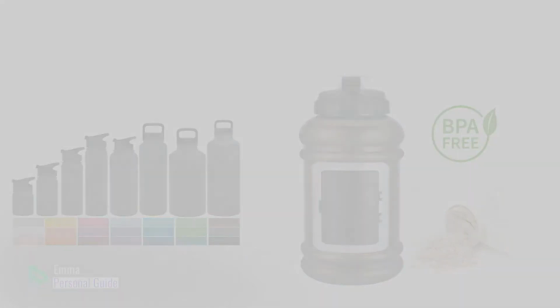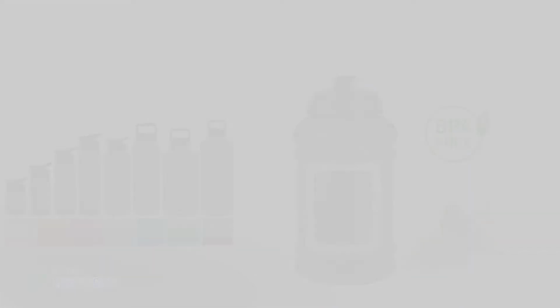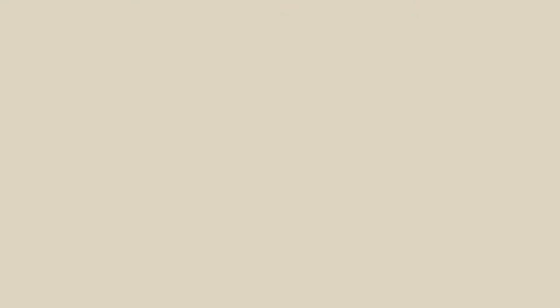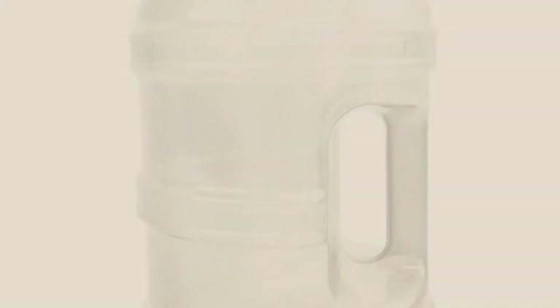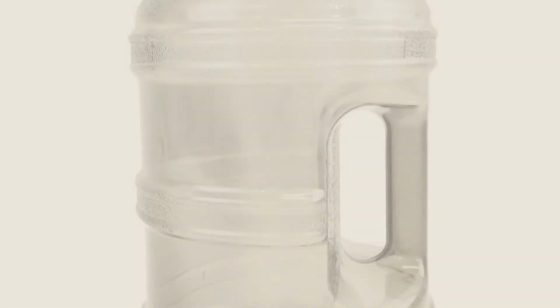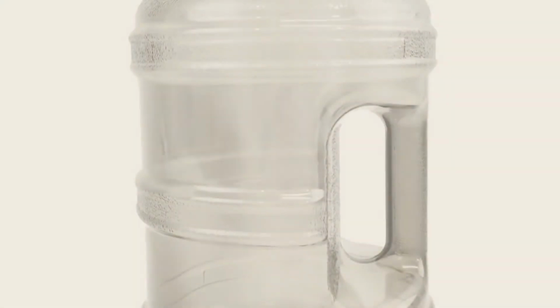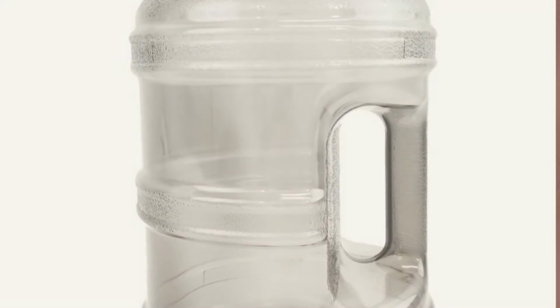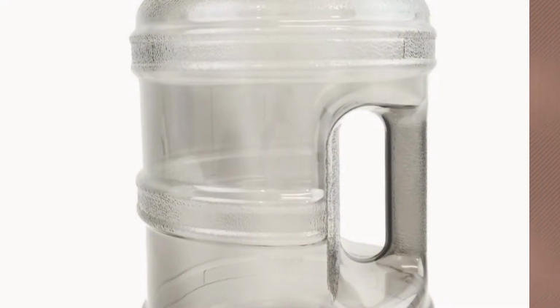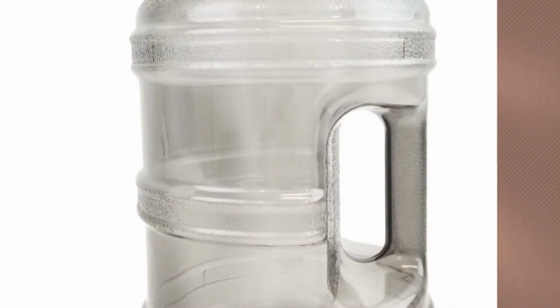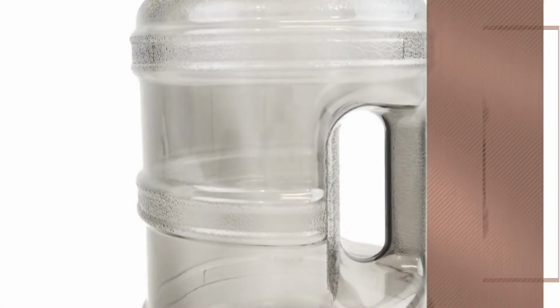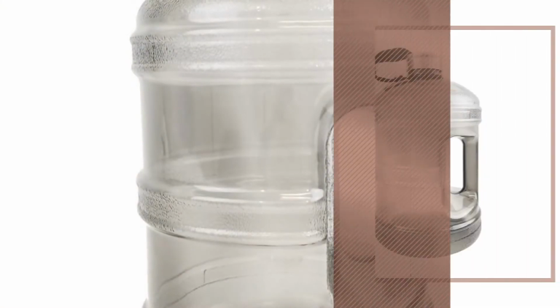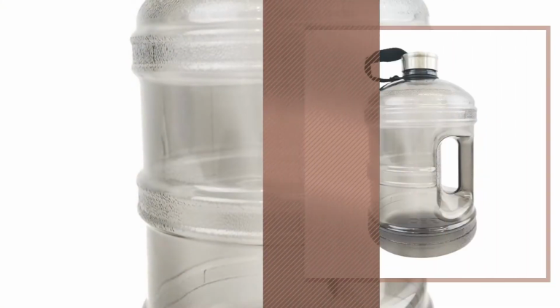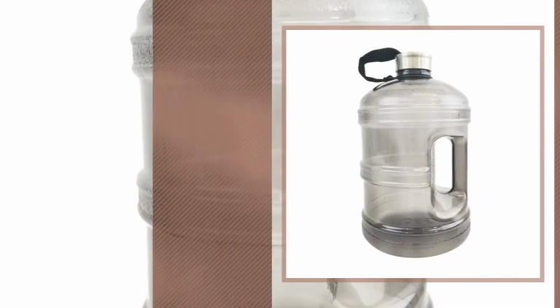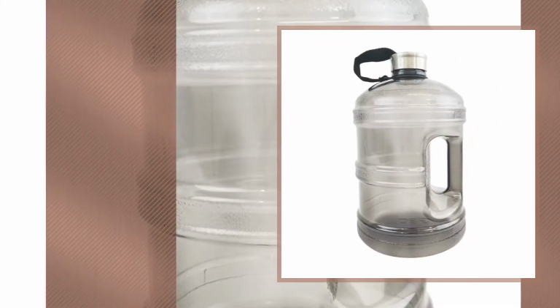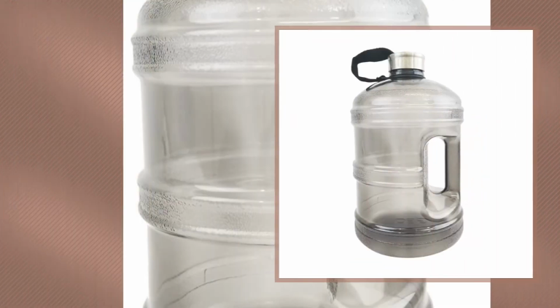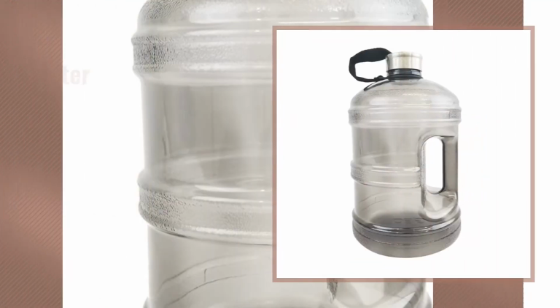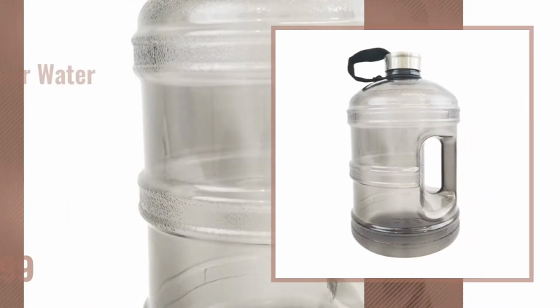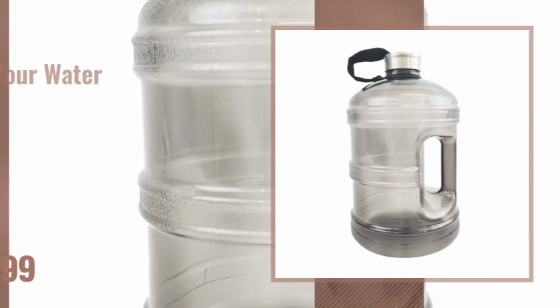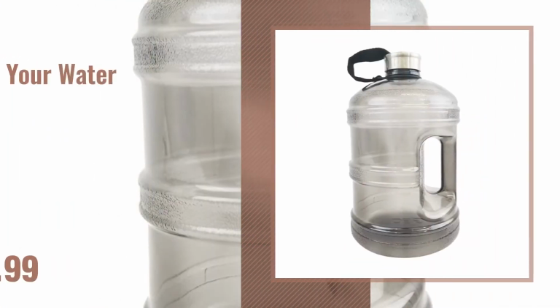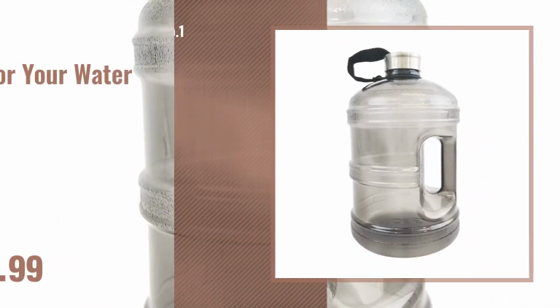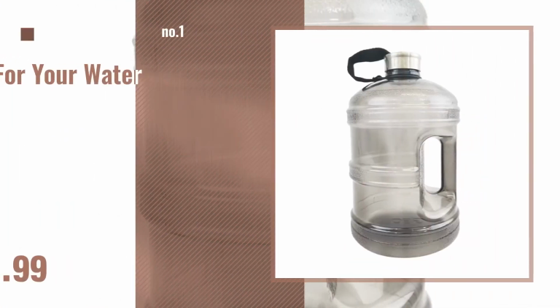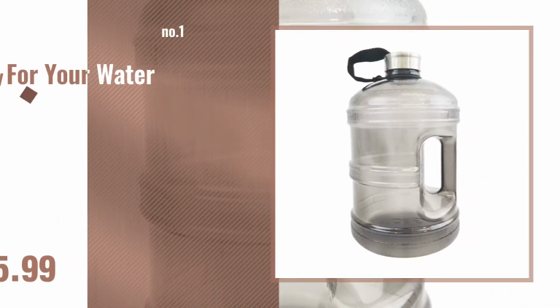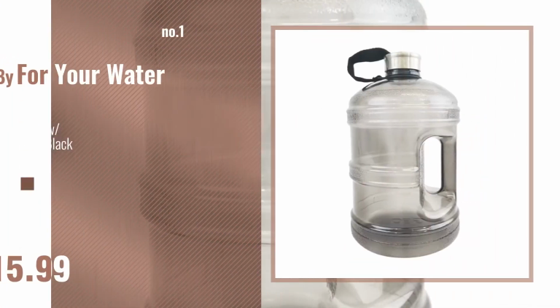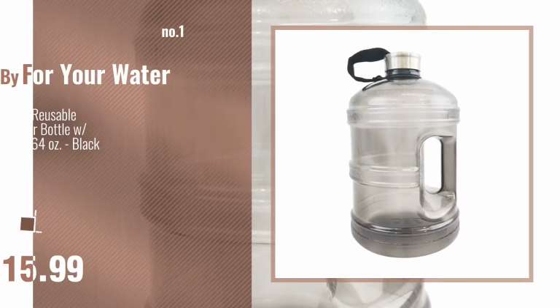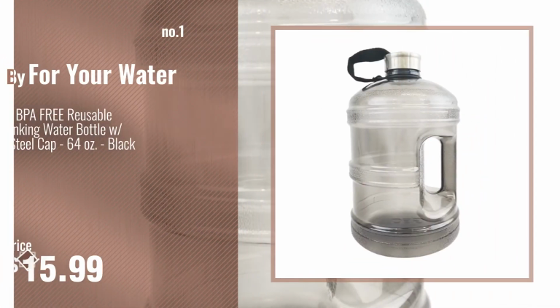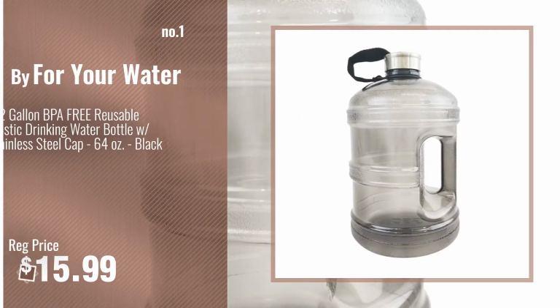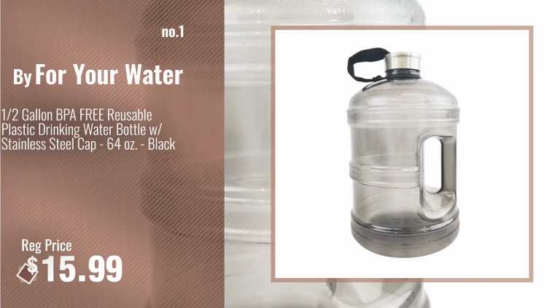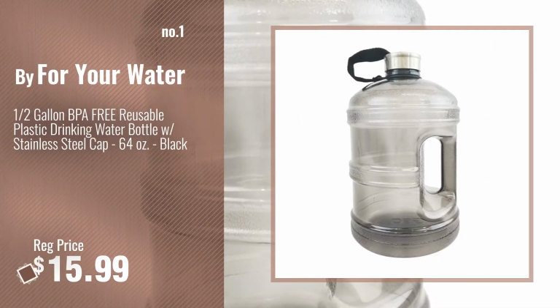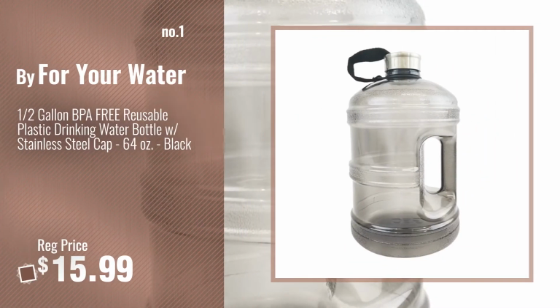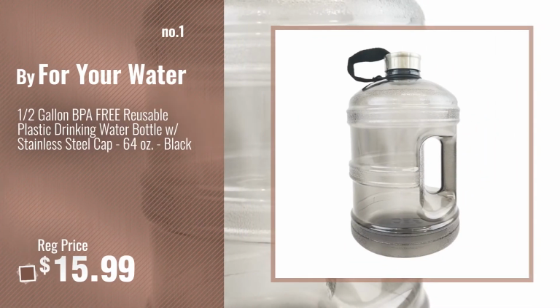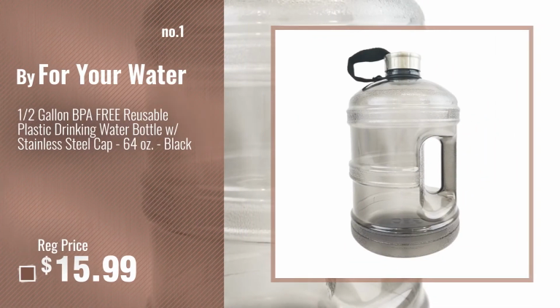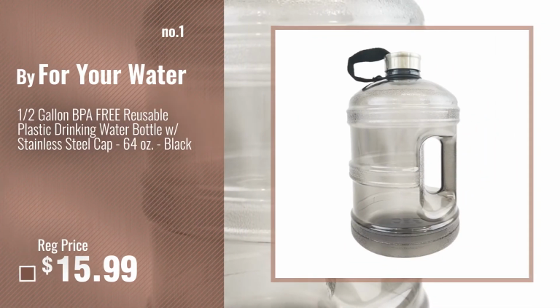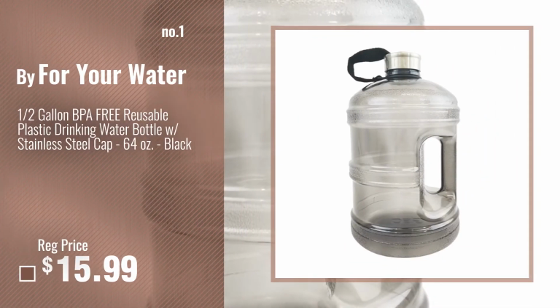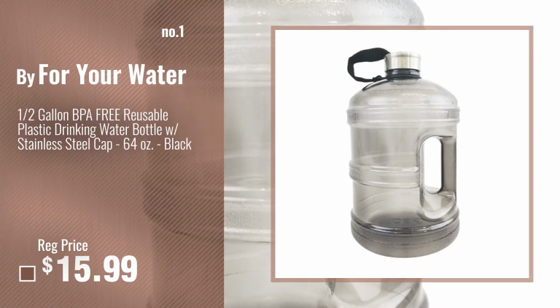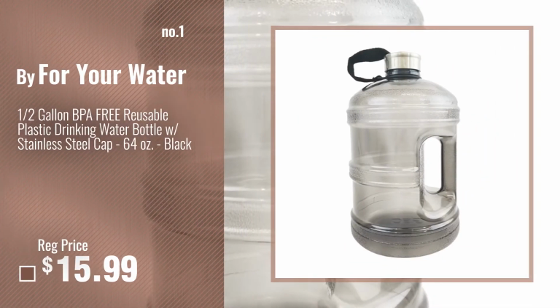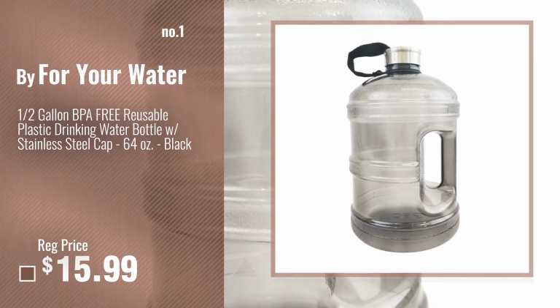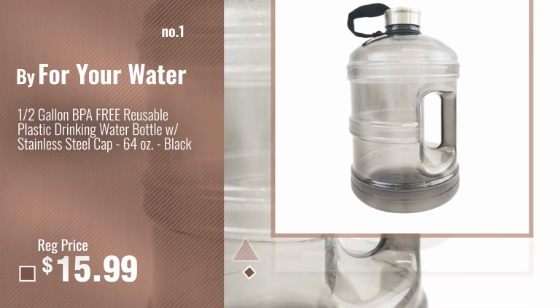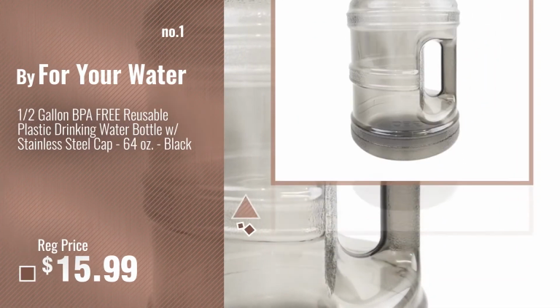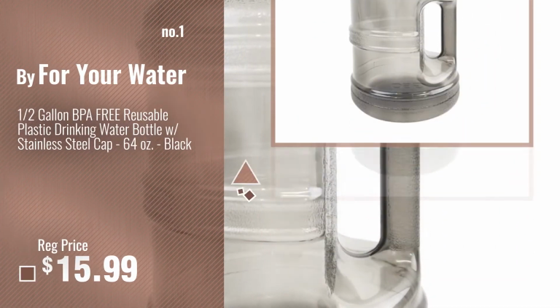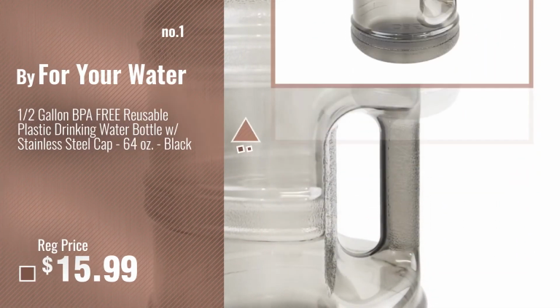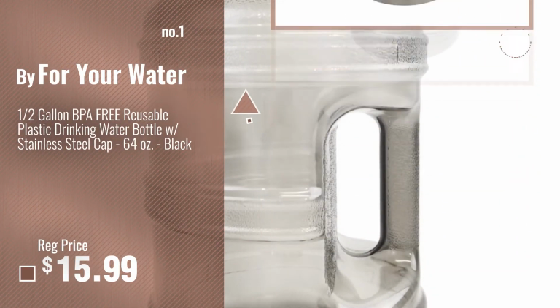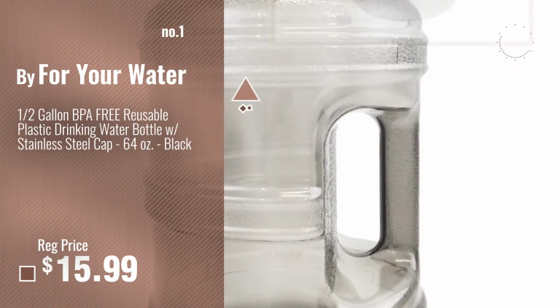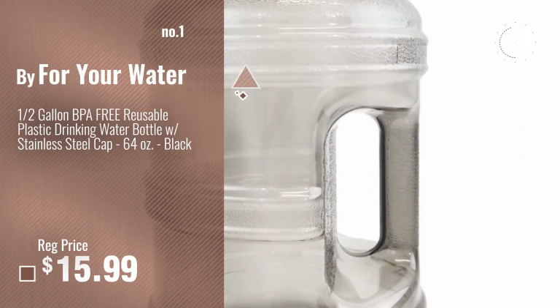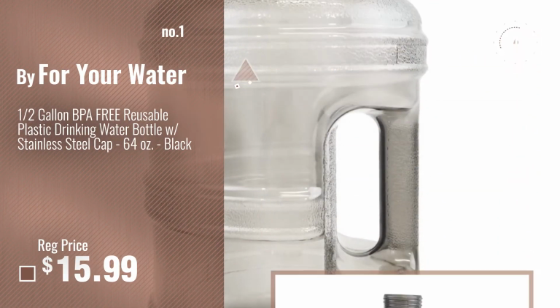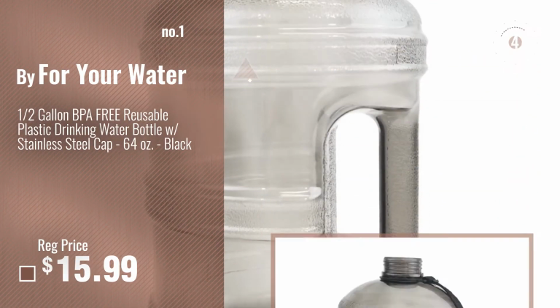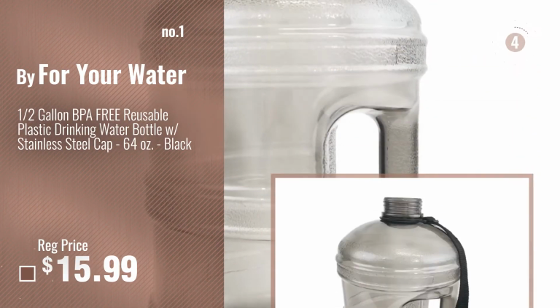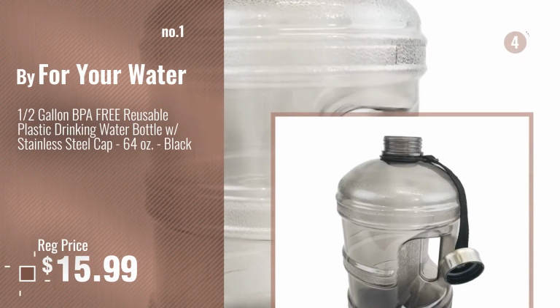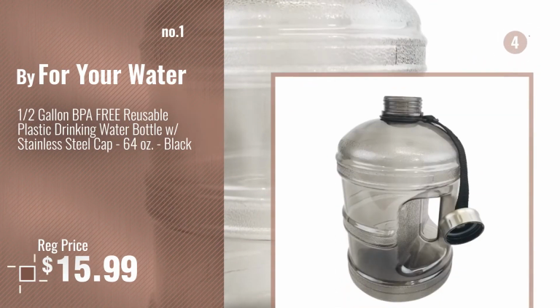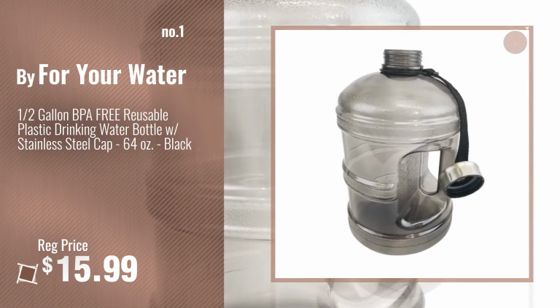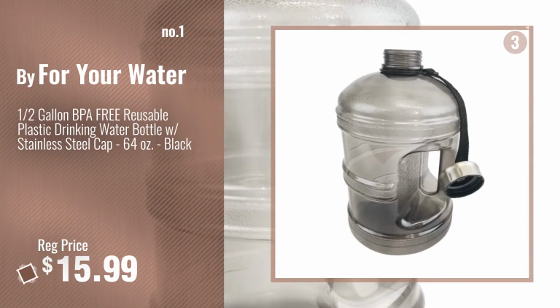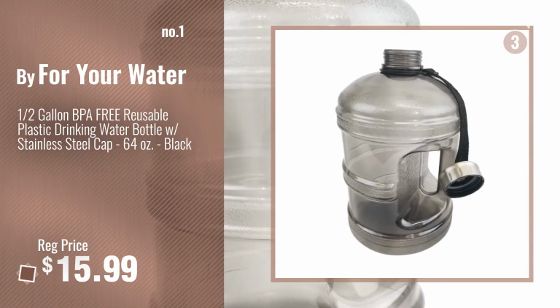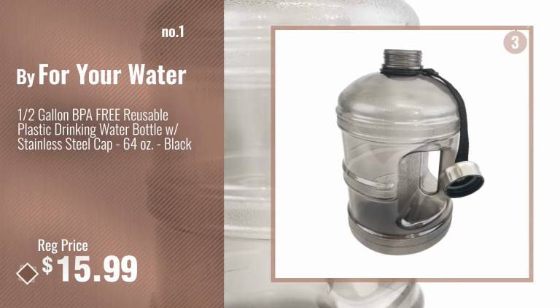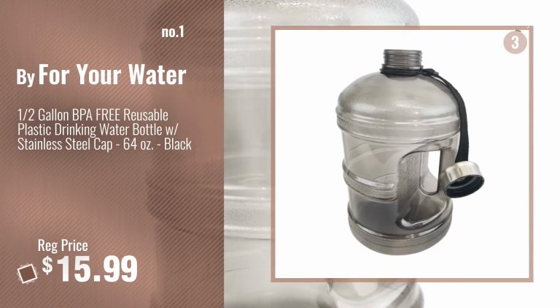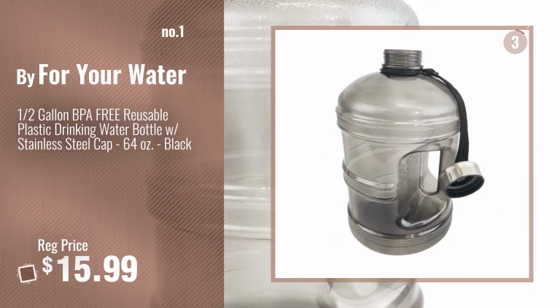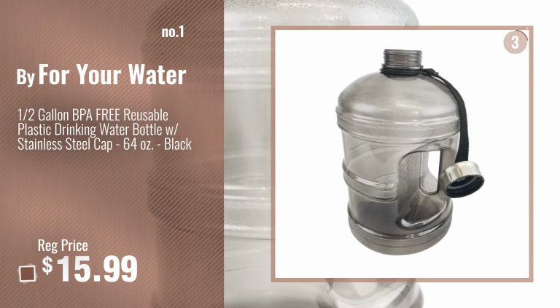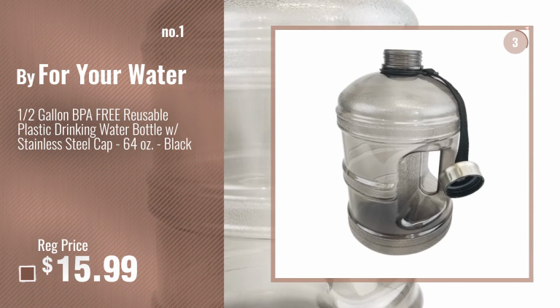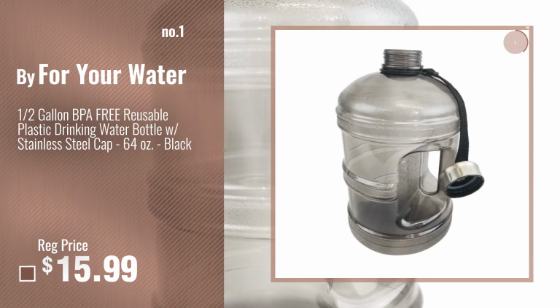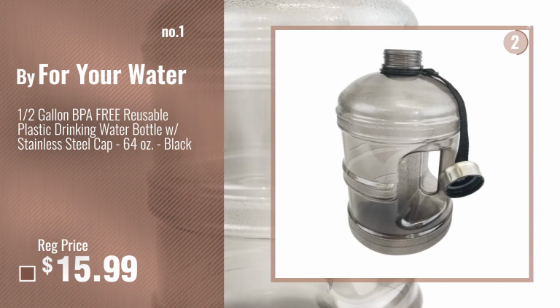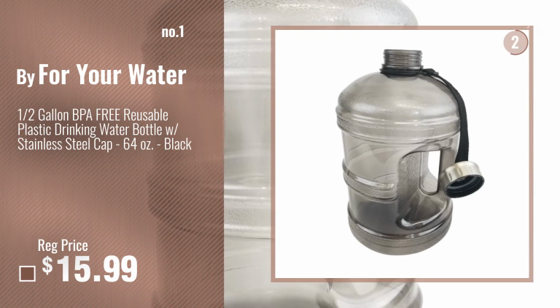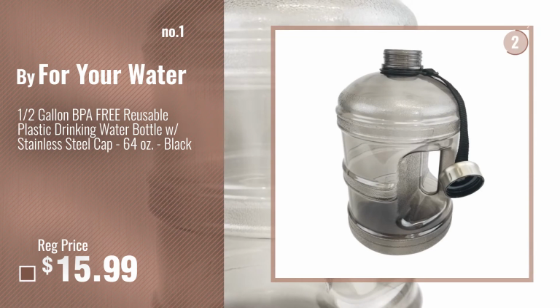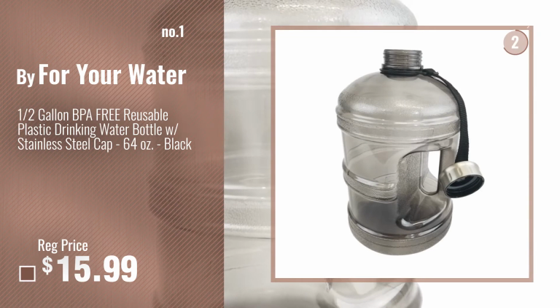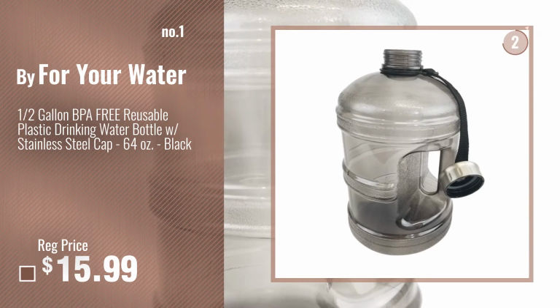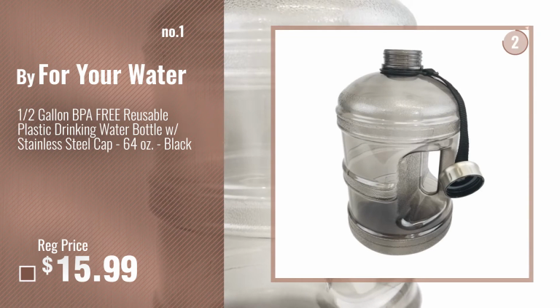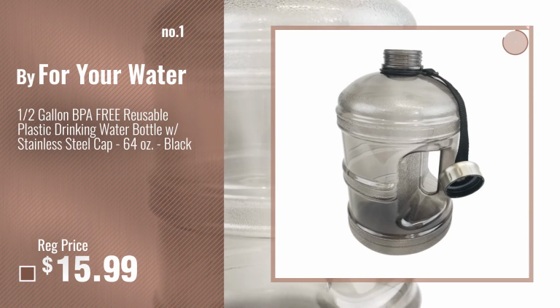Number 1 — most popular. Buy For Your Water. Watch this video, choose your favorite.